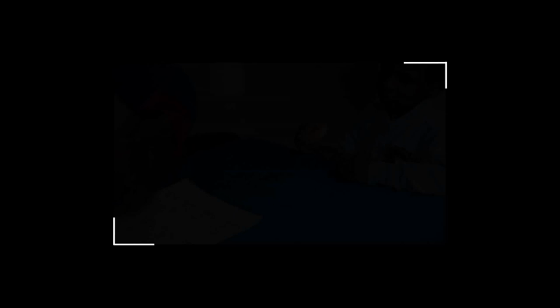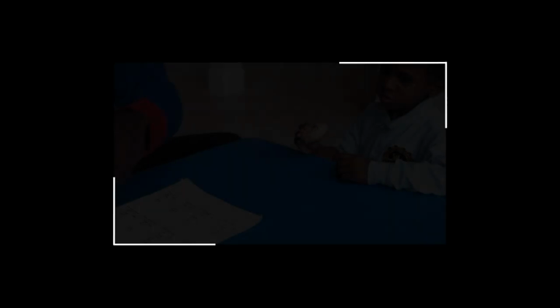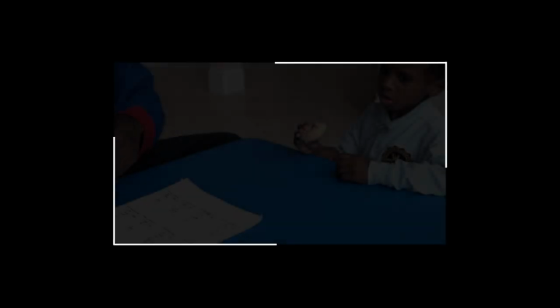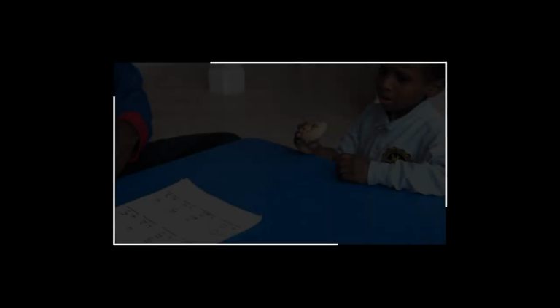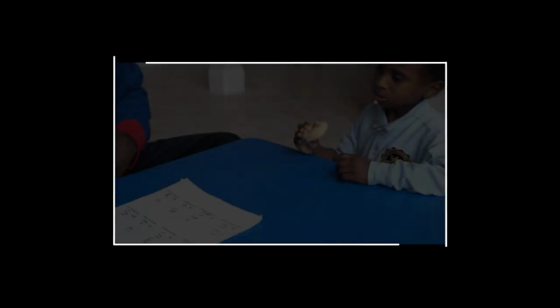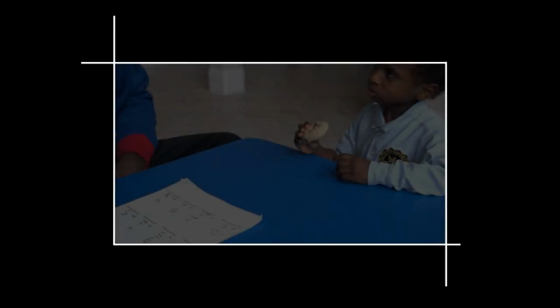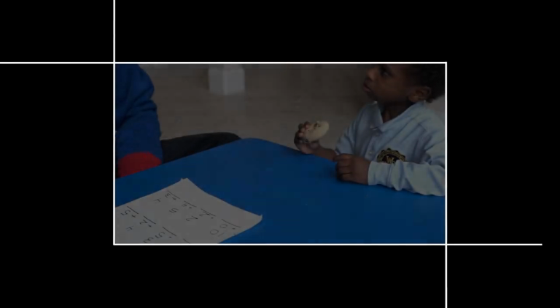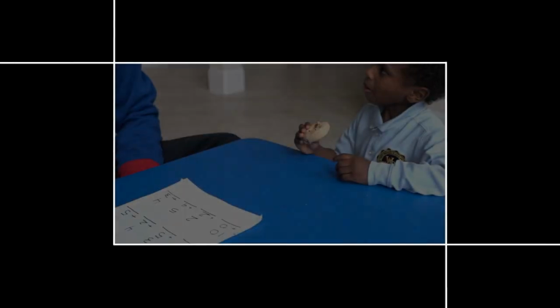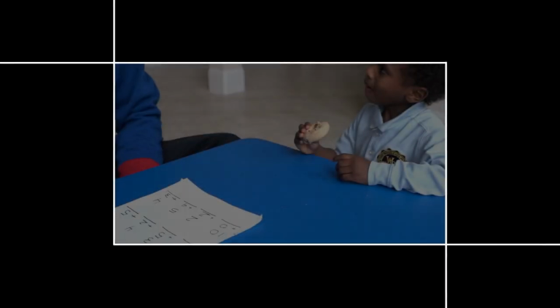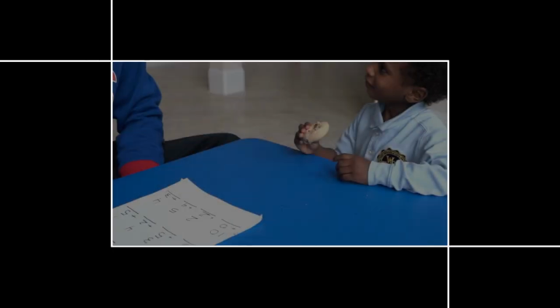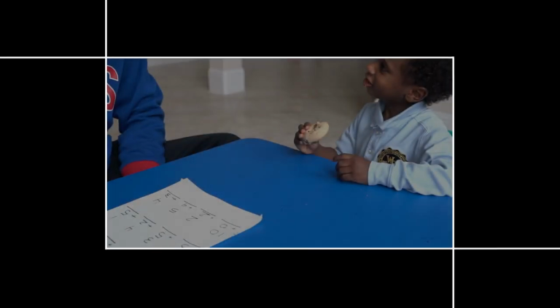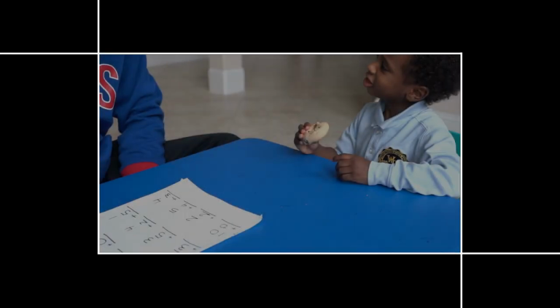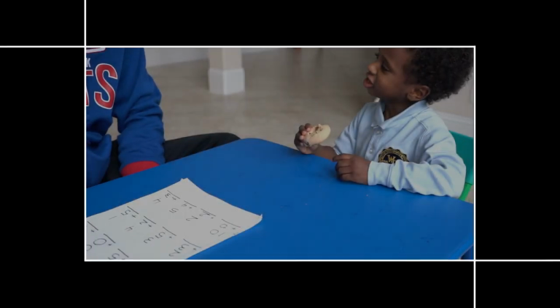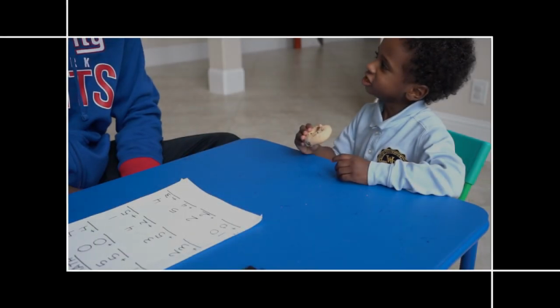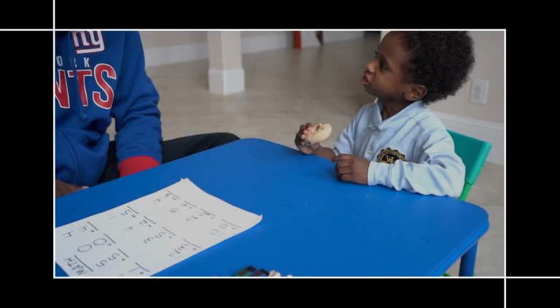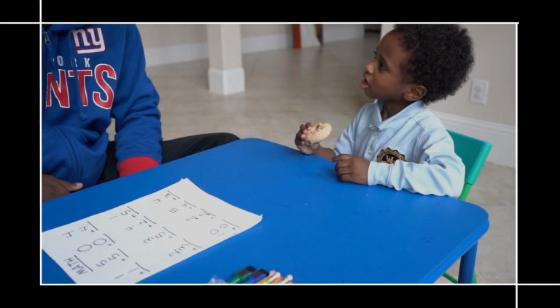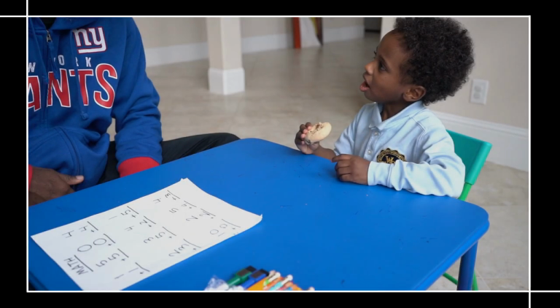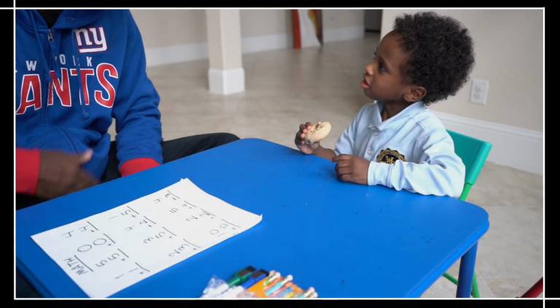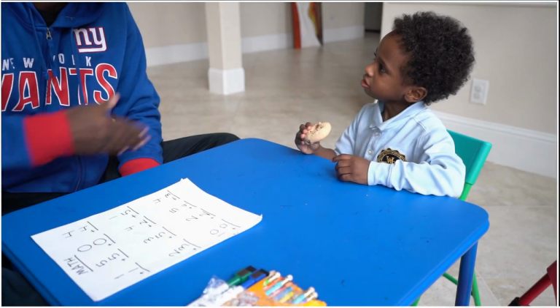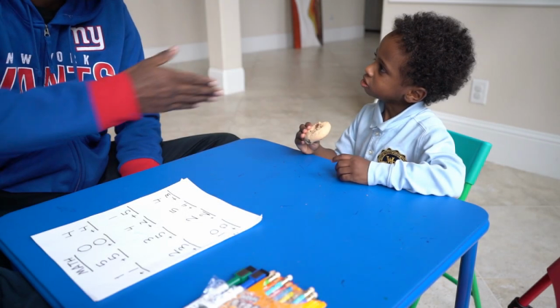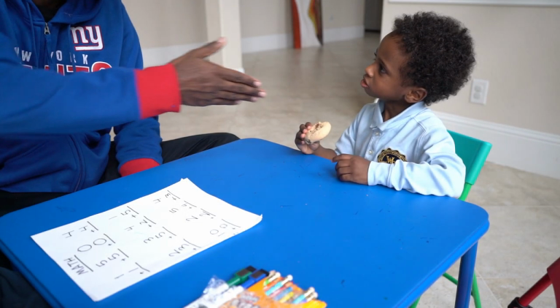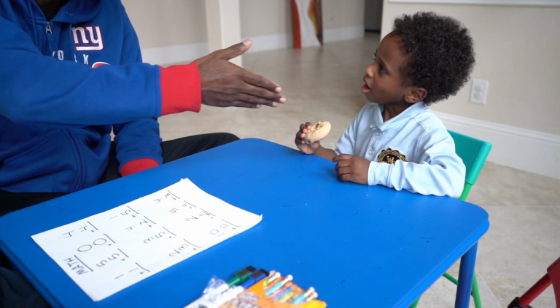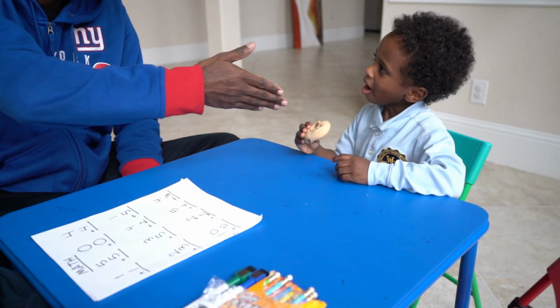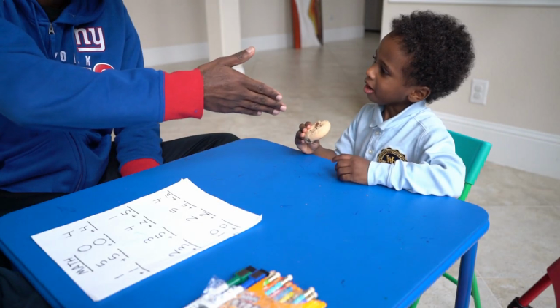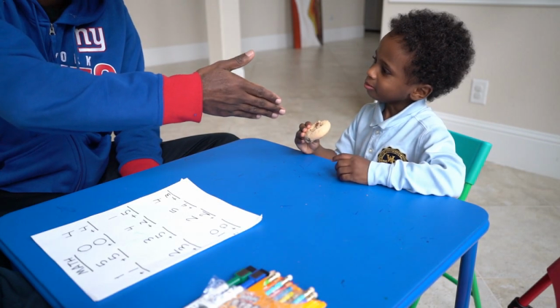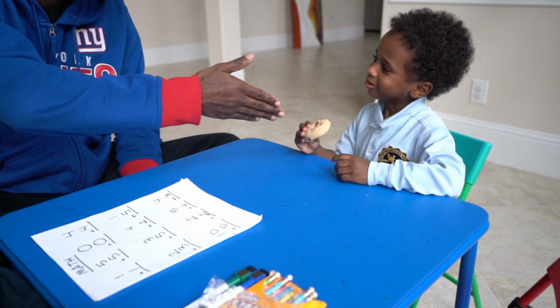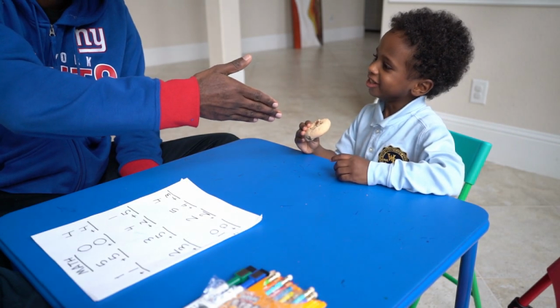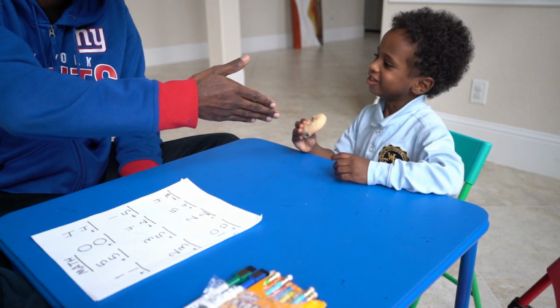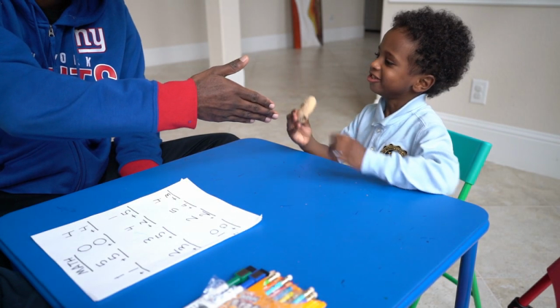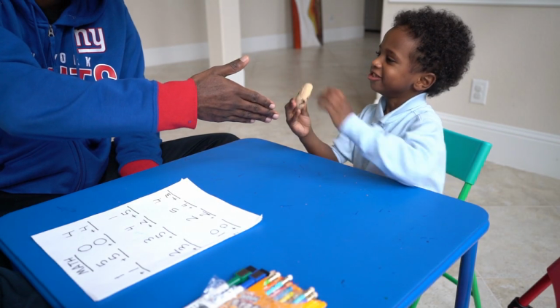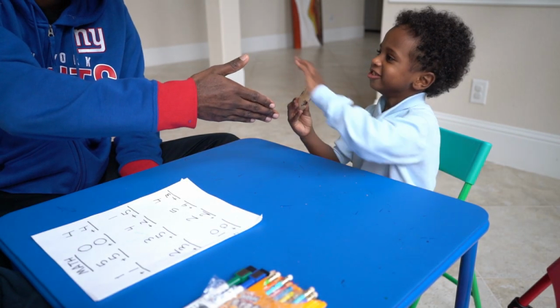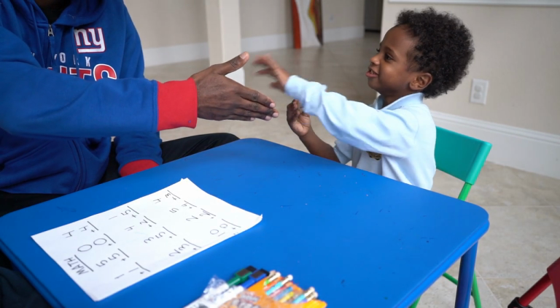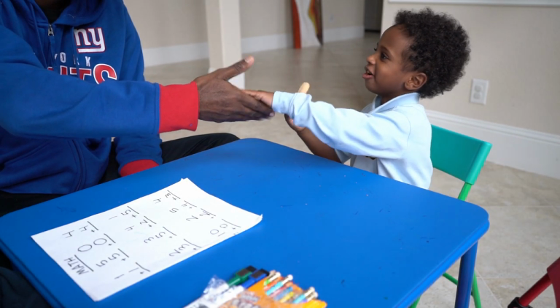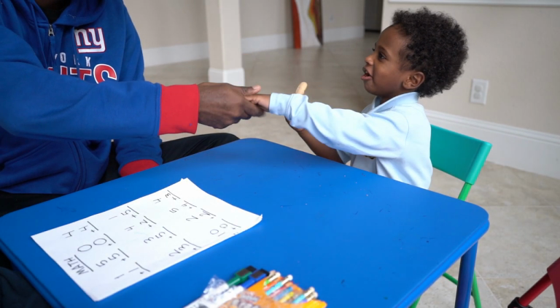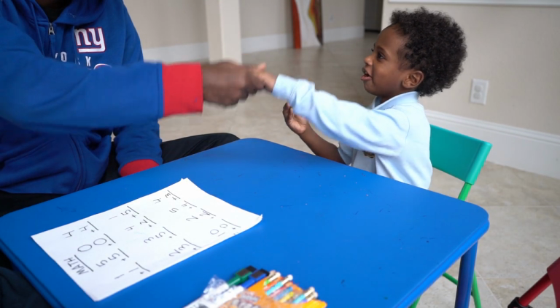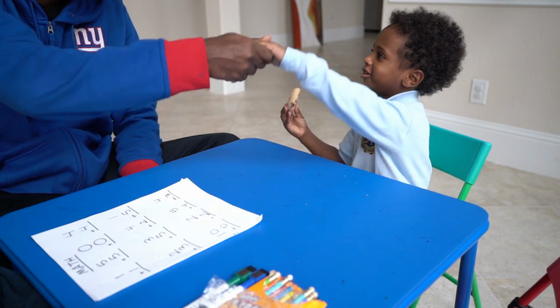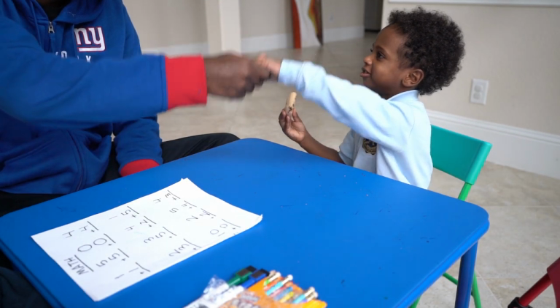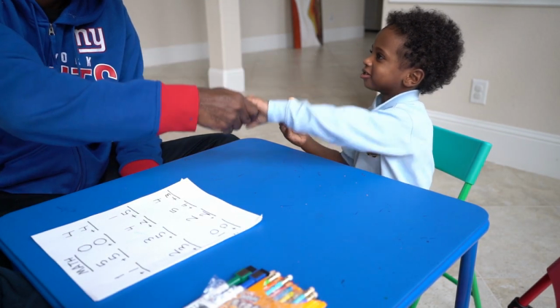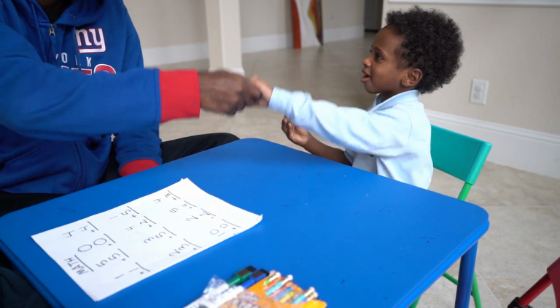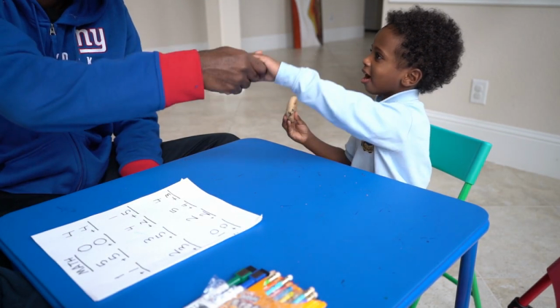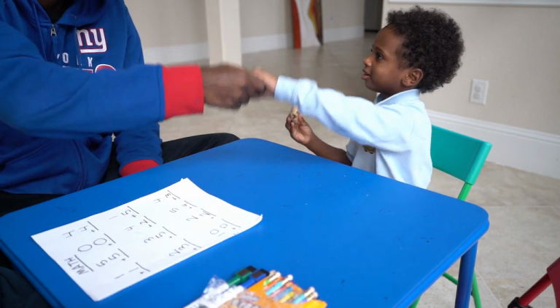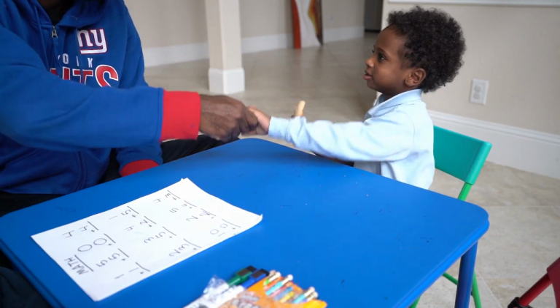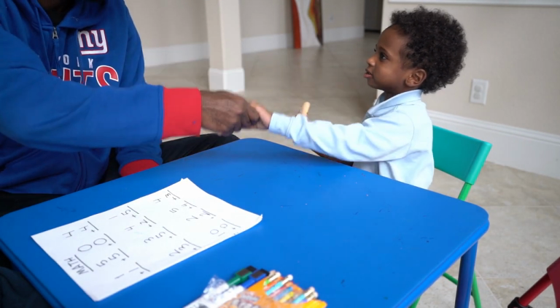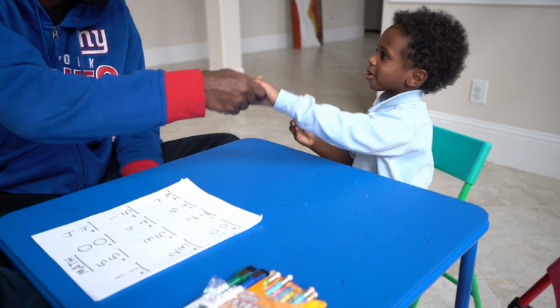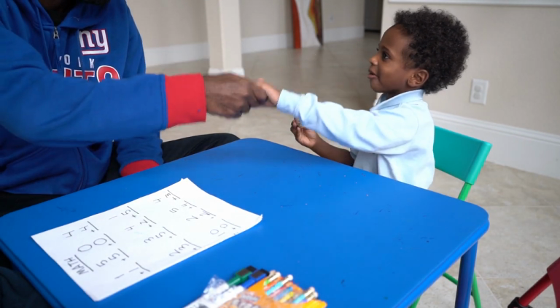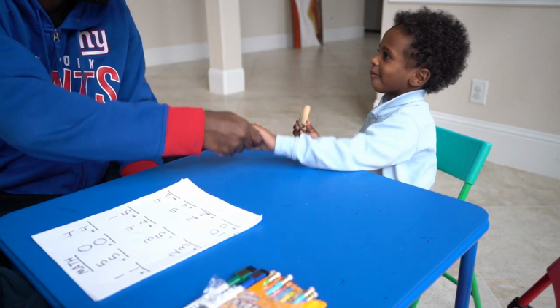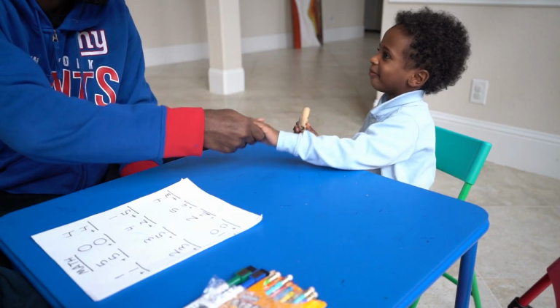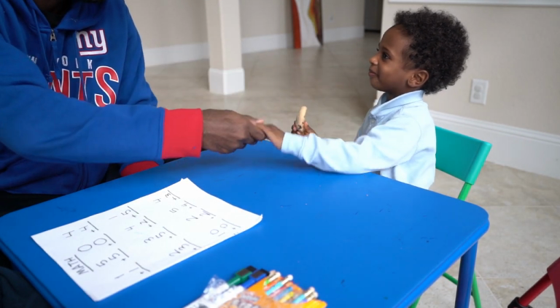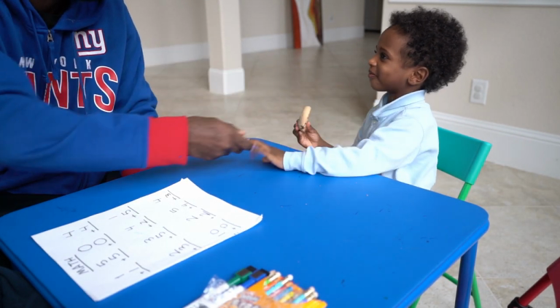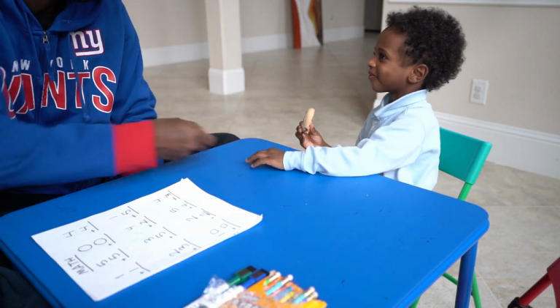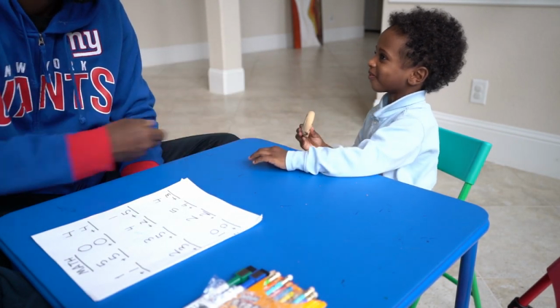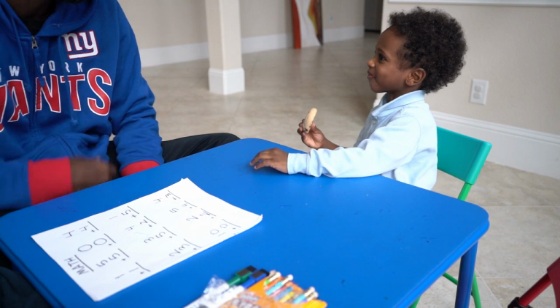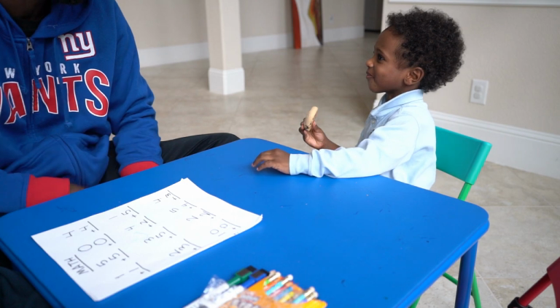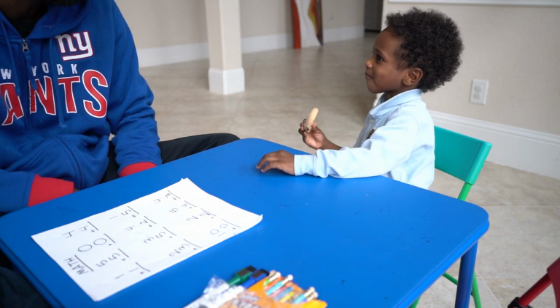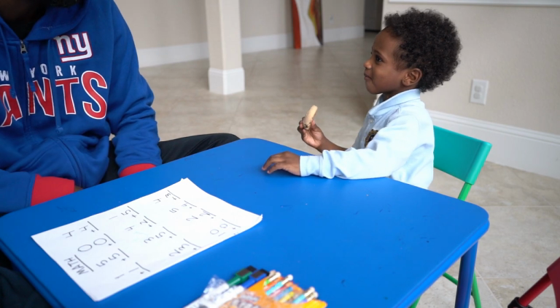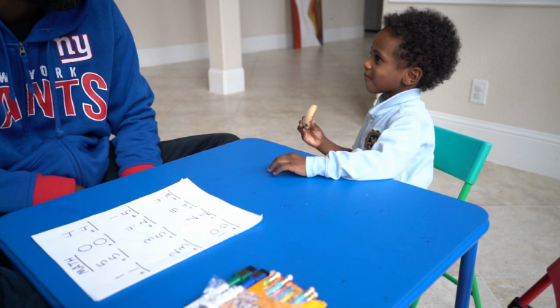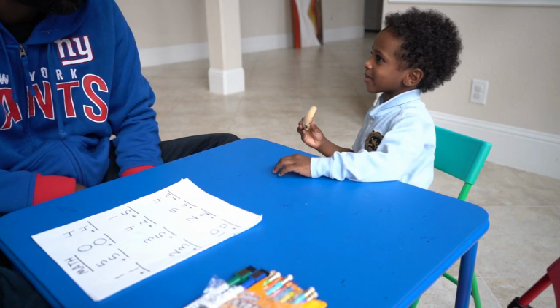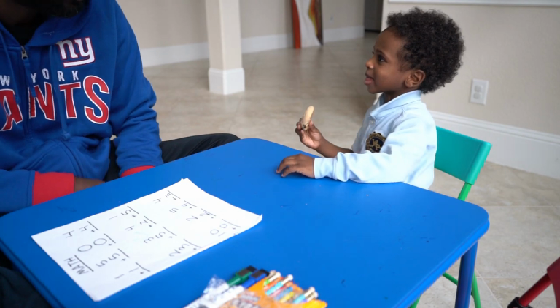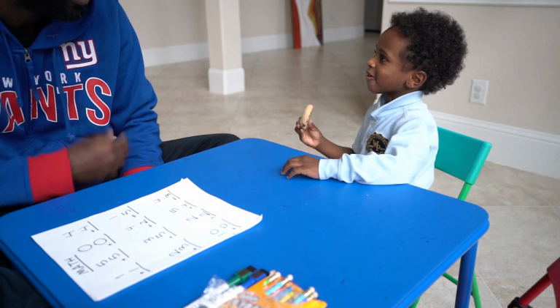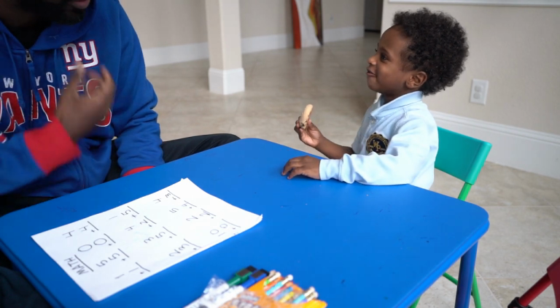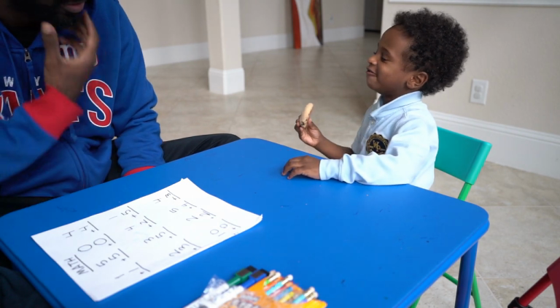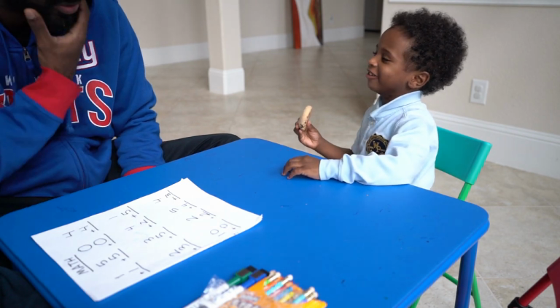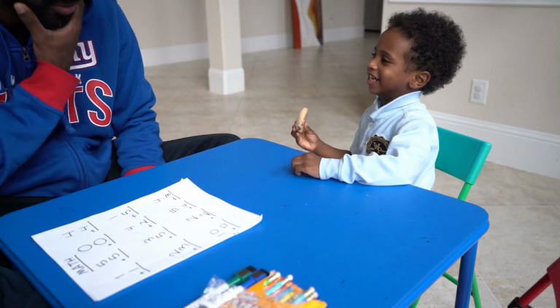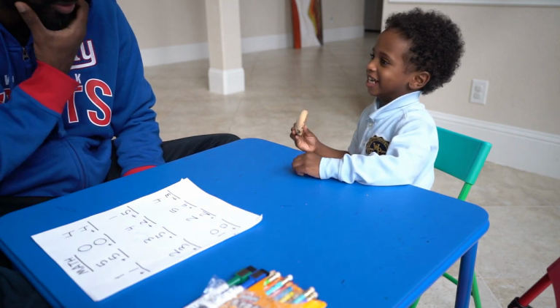How are you doing today? Good. What's your name? Peter. Nice to meet you, Peter. How old are you? Three.